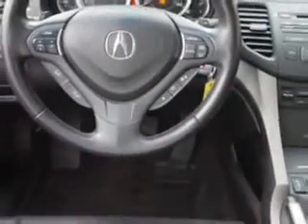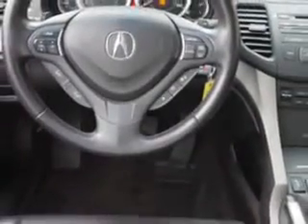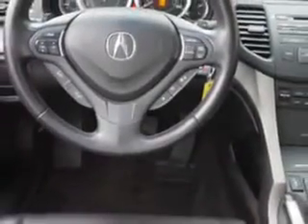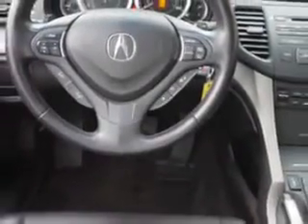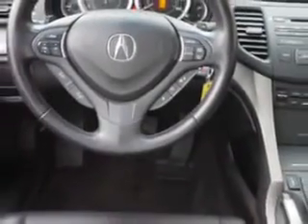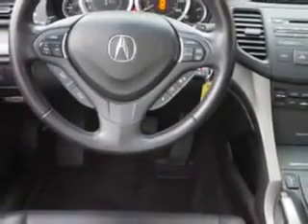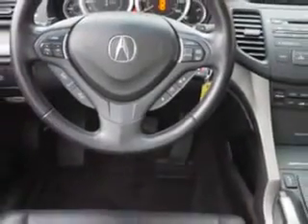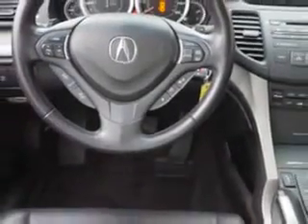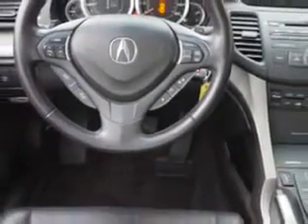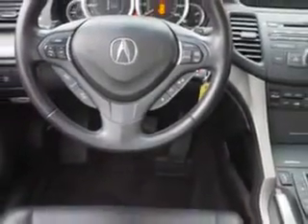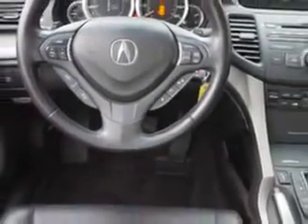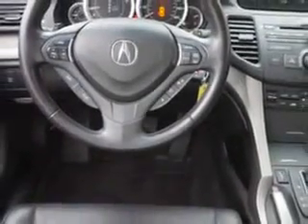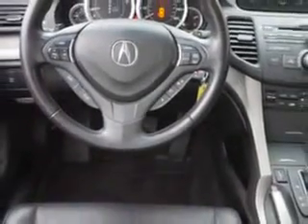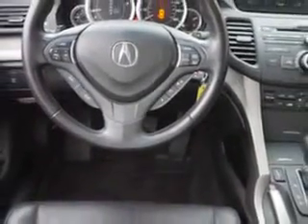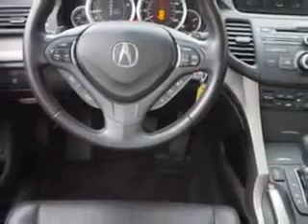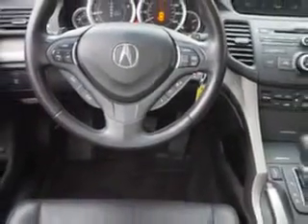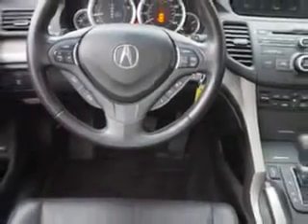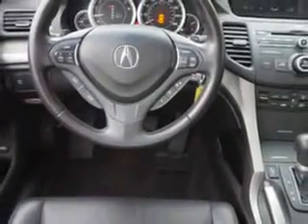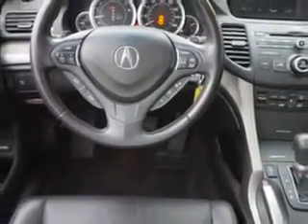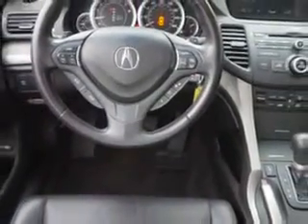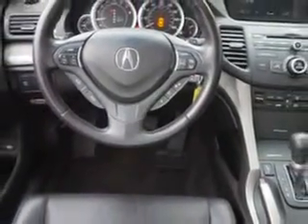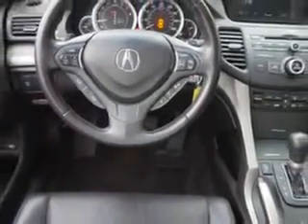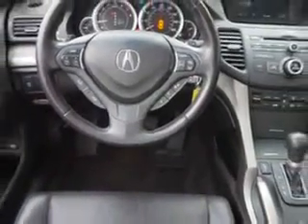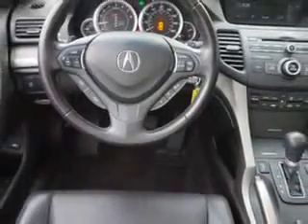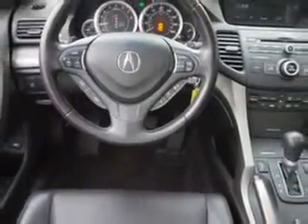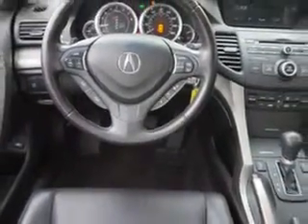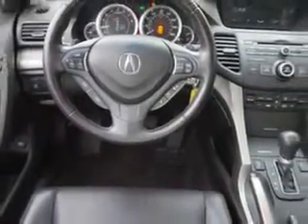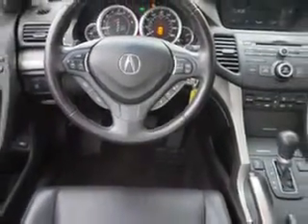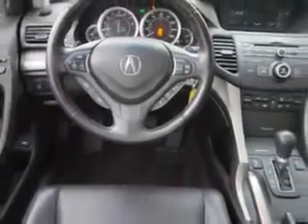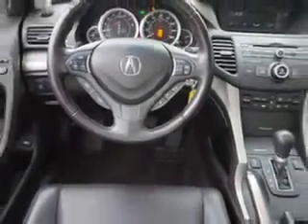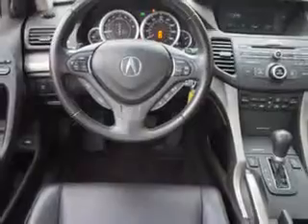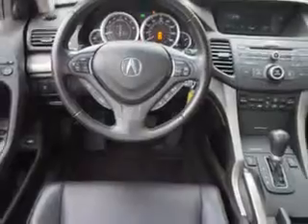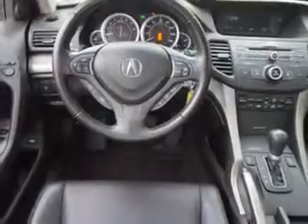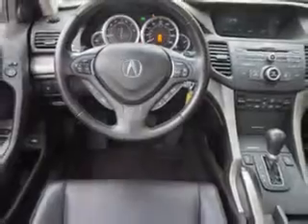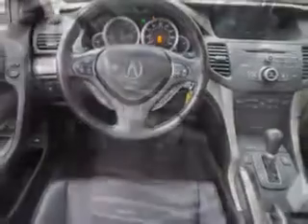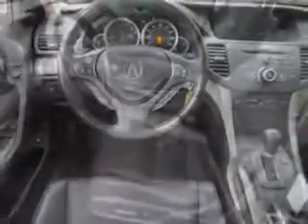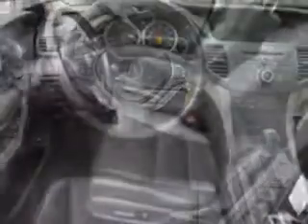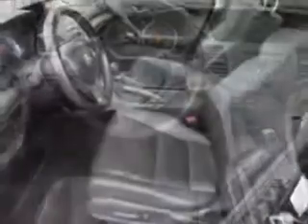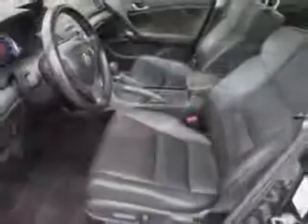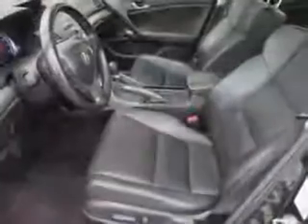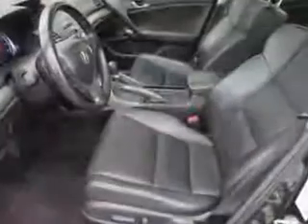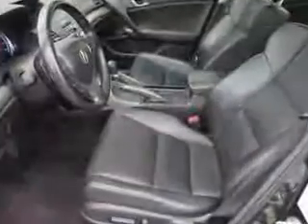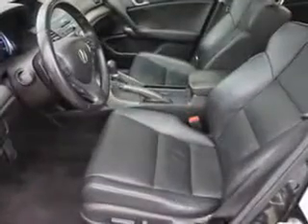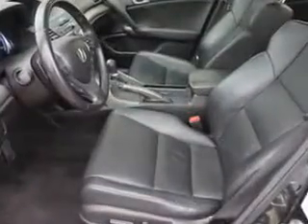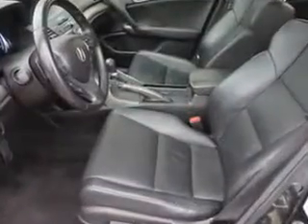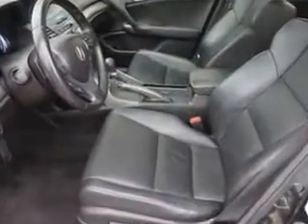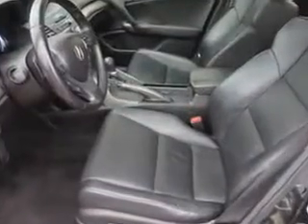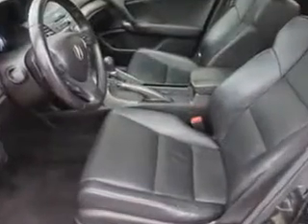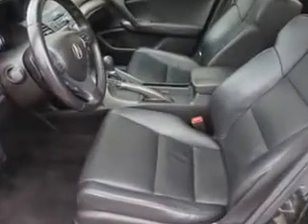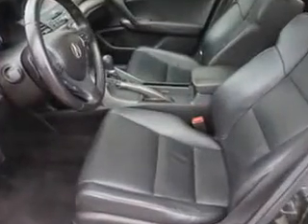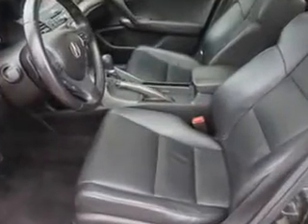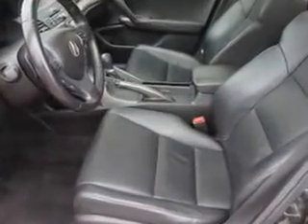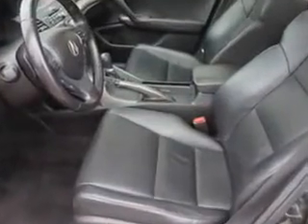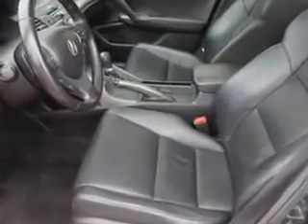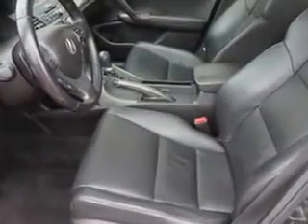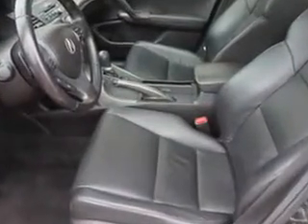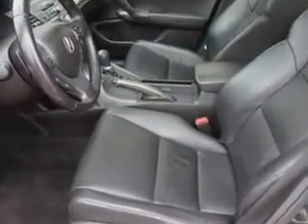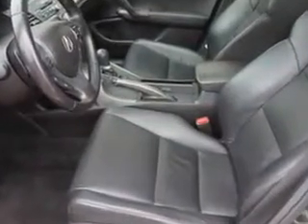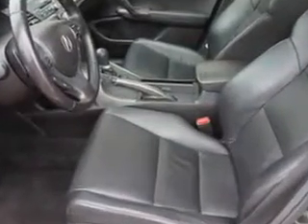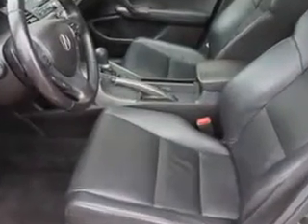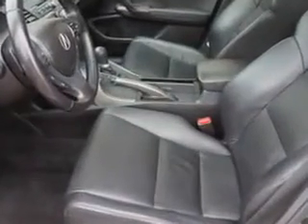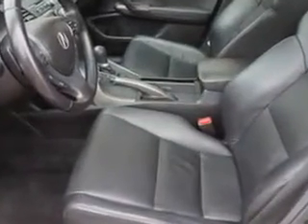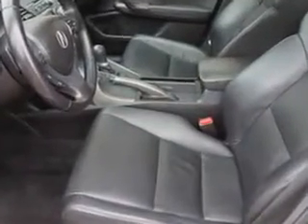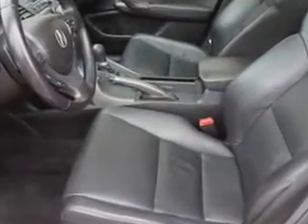Enjoy the drive and have peace of mind in this 2009 Acura TSX. See us at Woodfield Acura today.